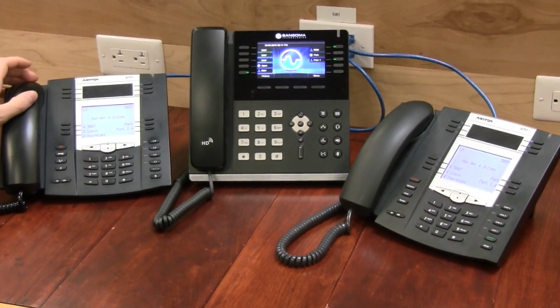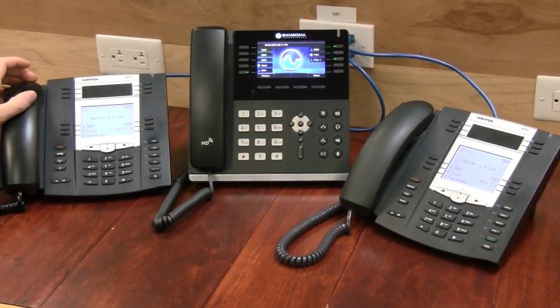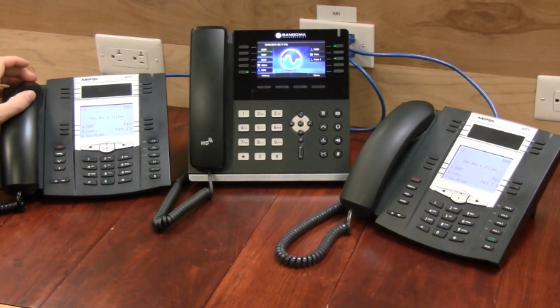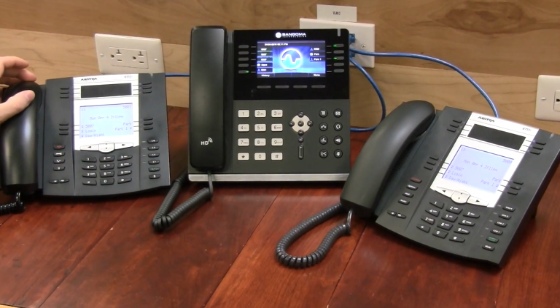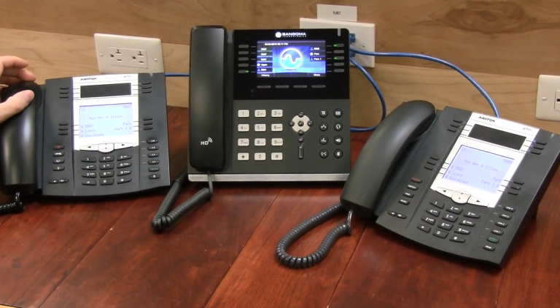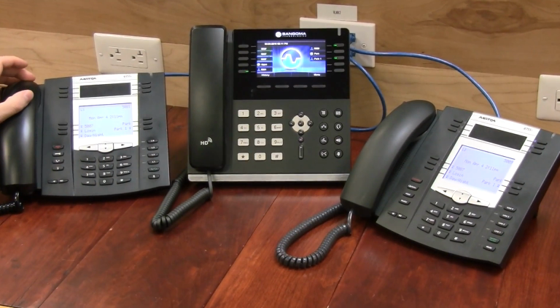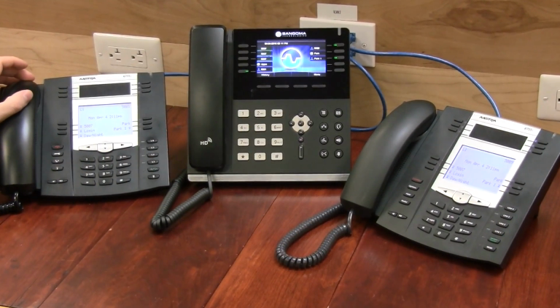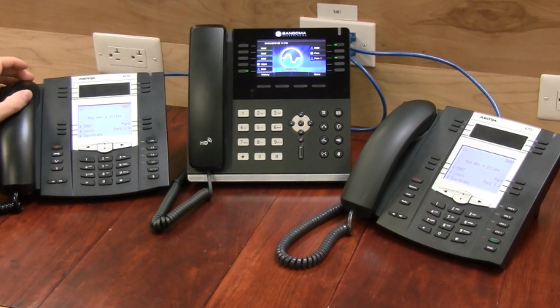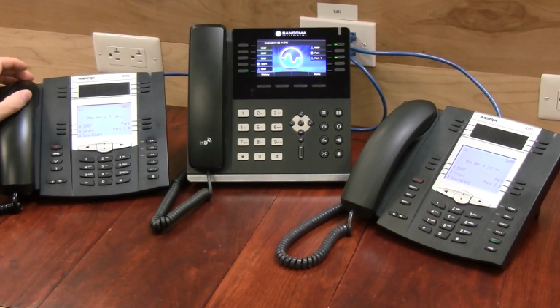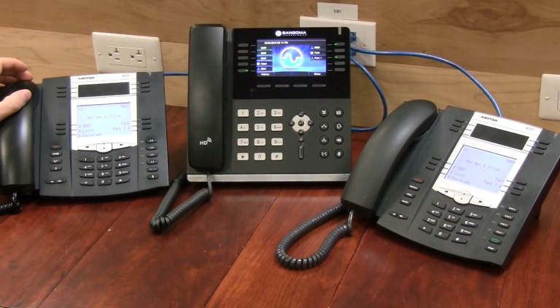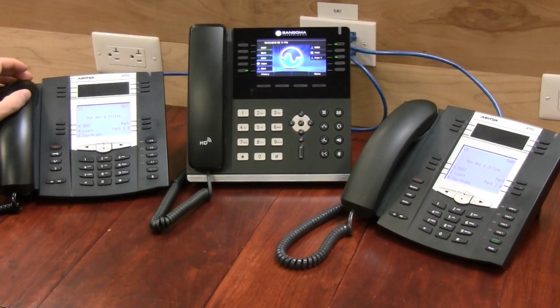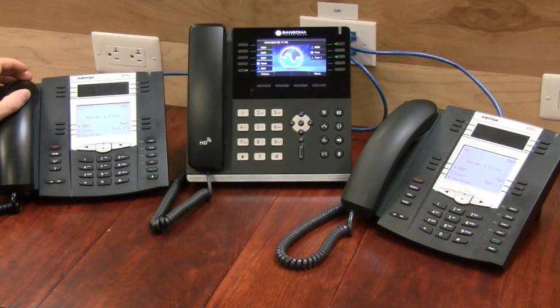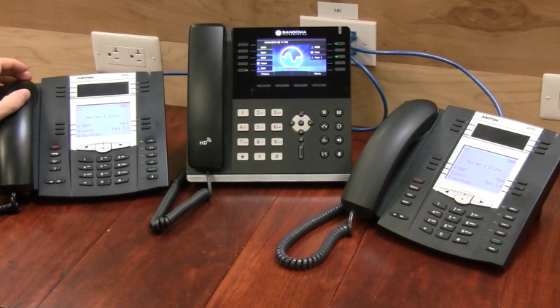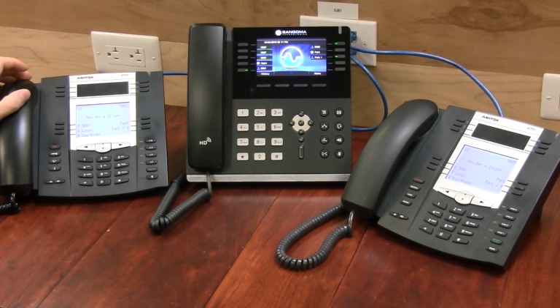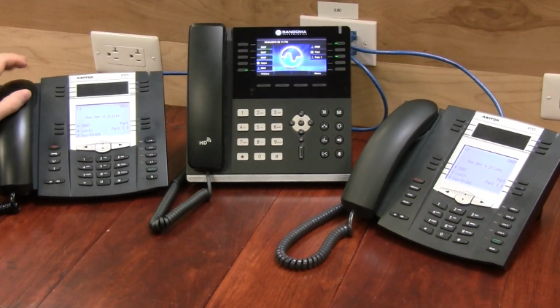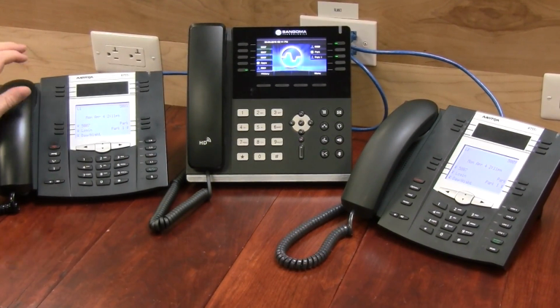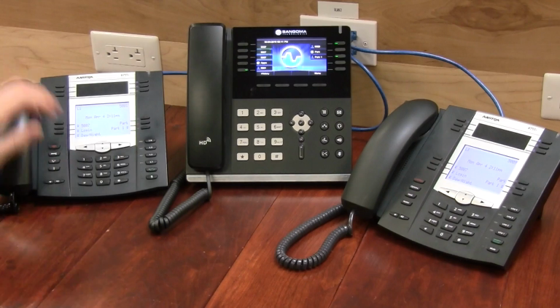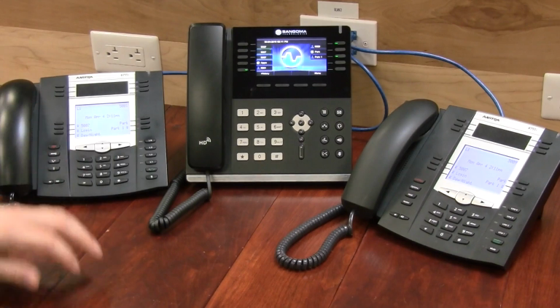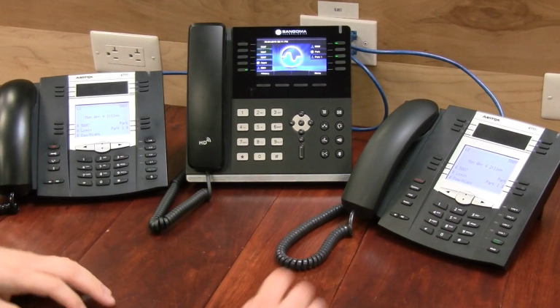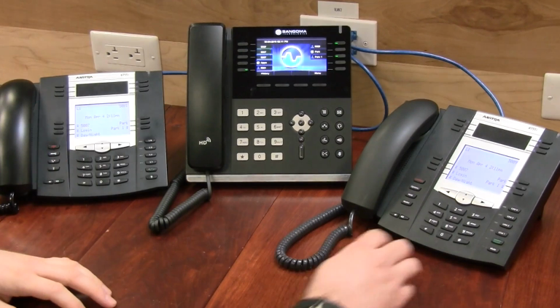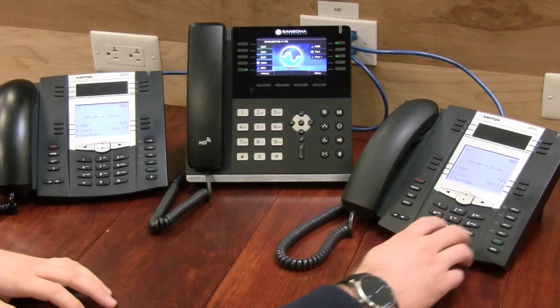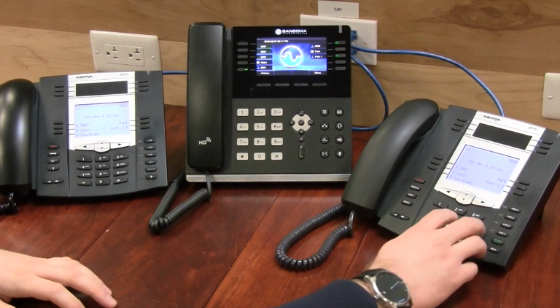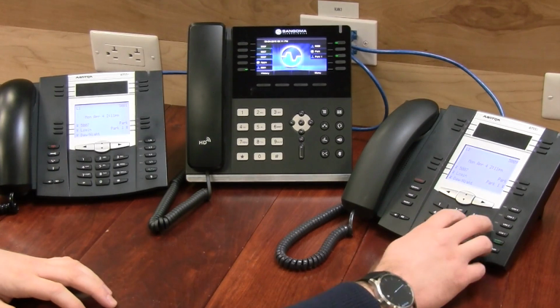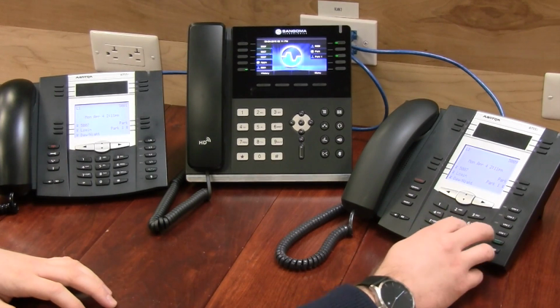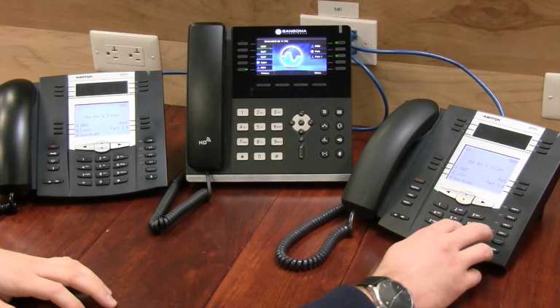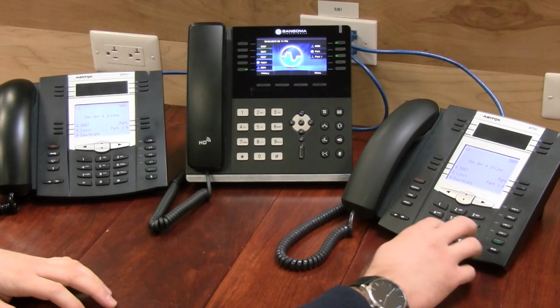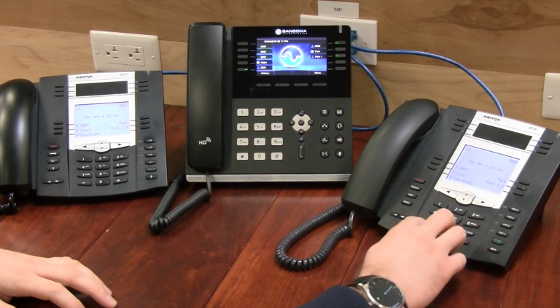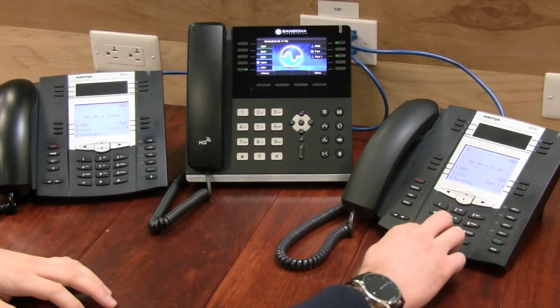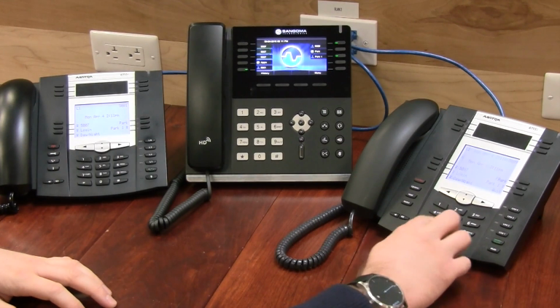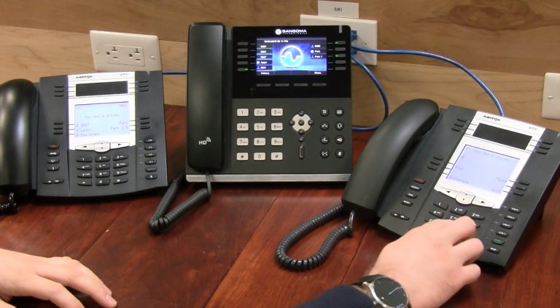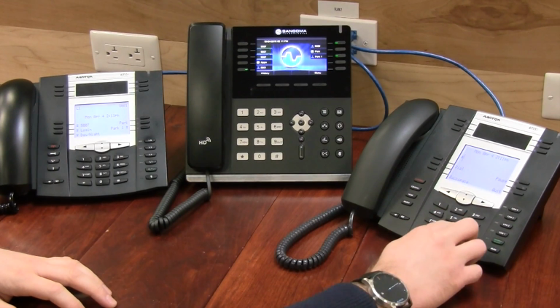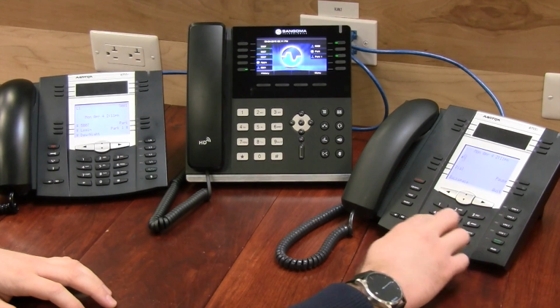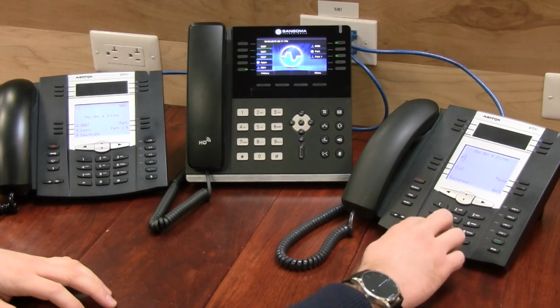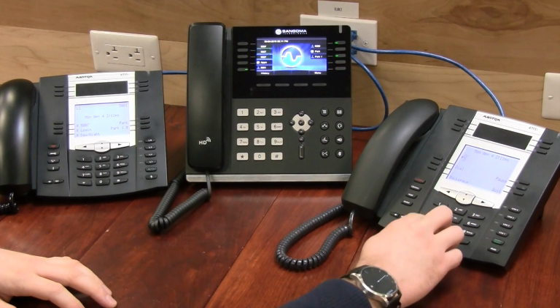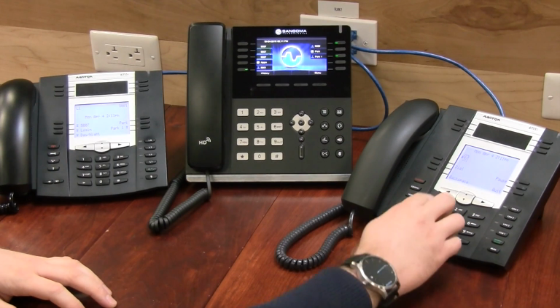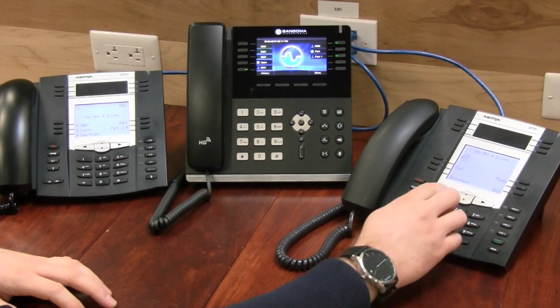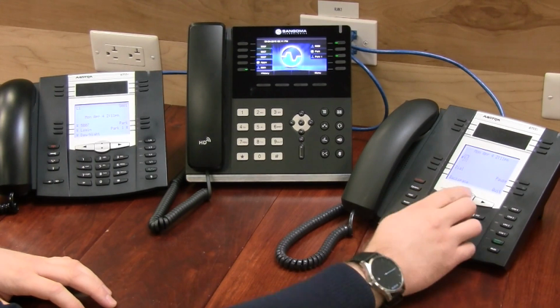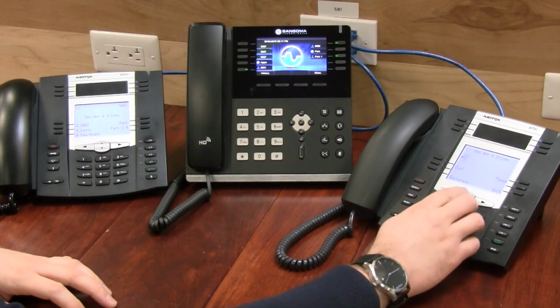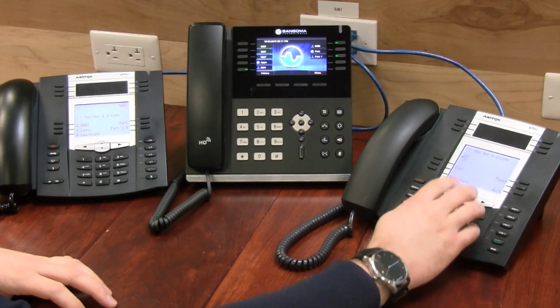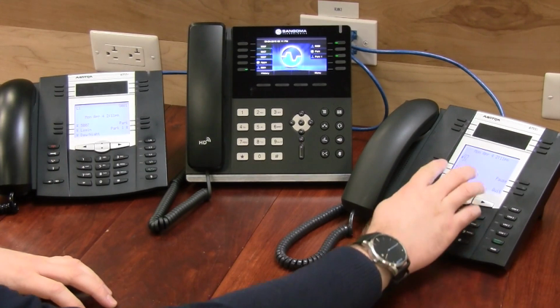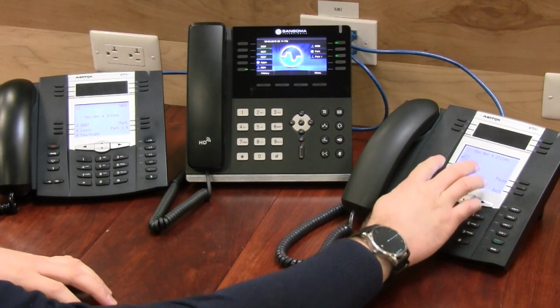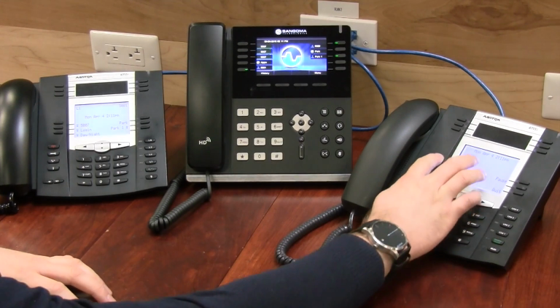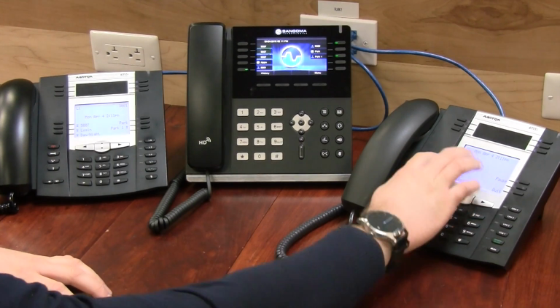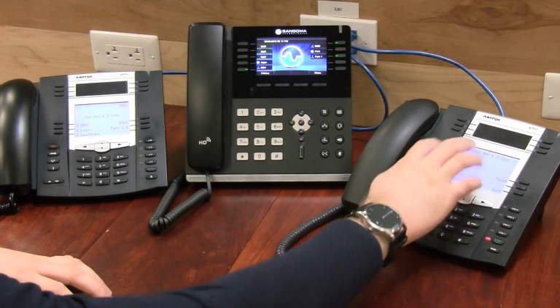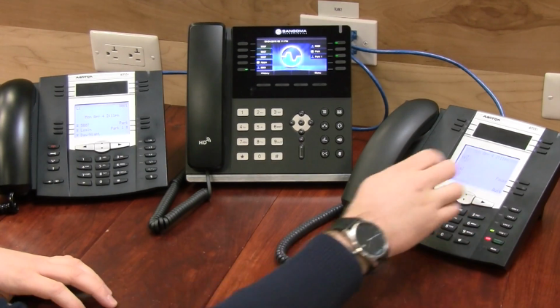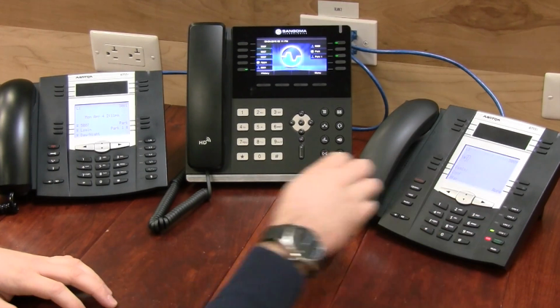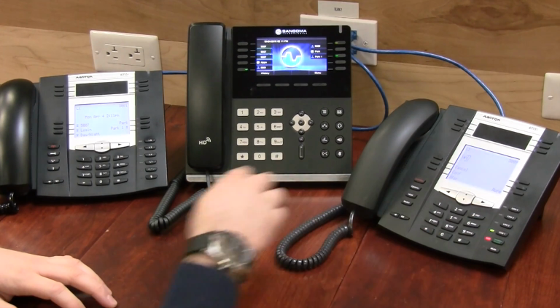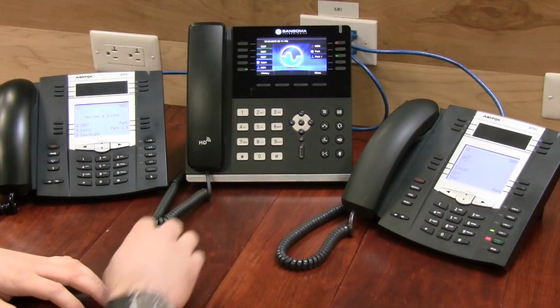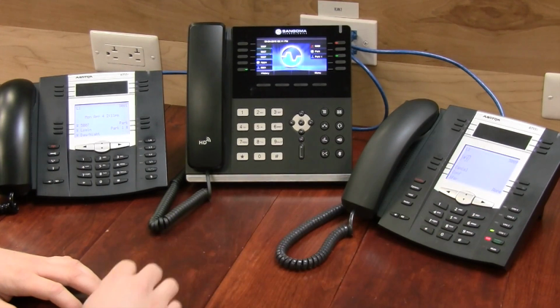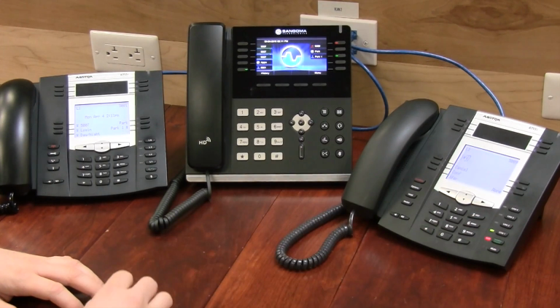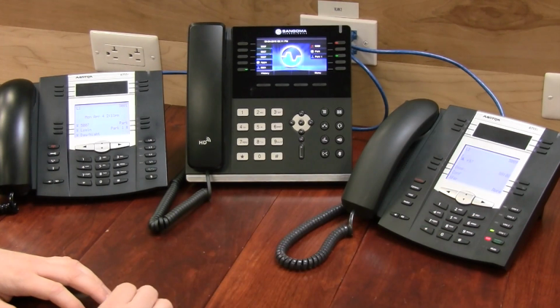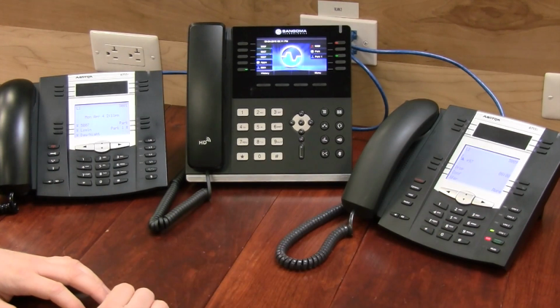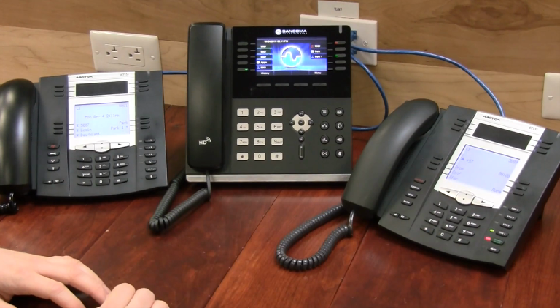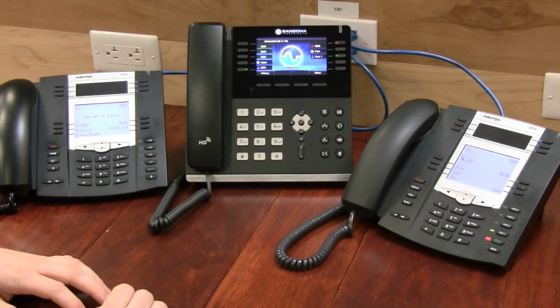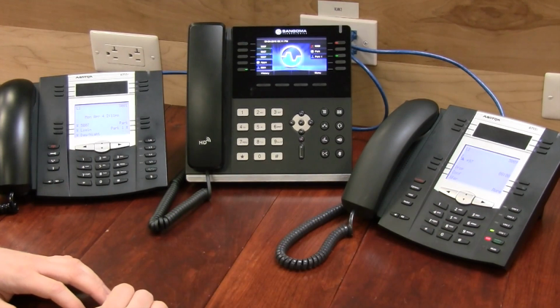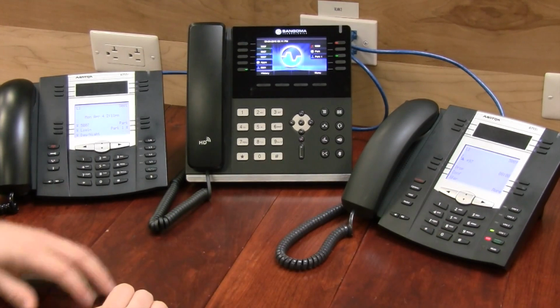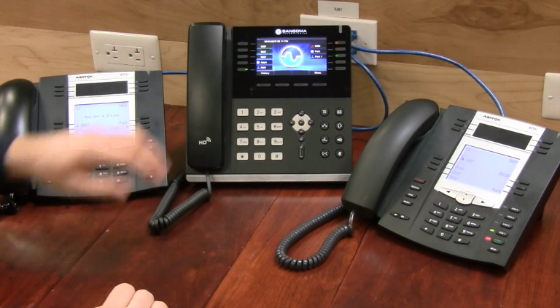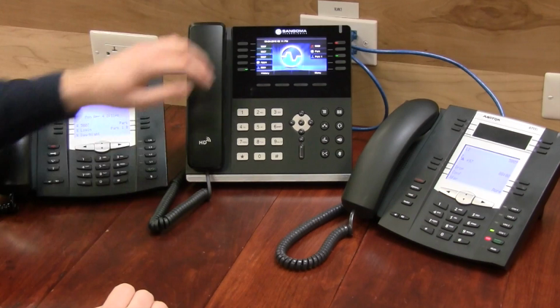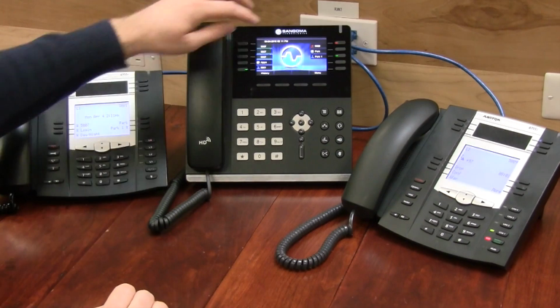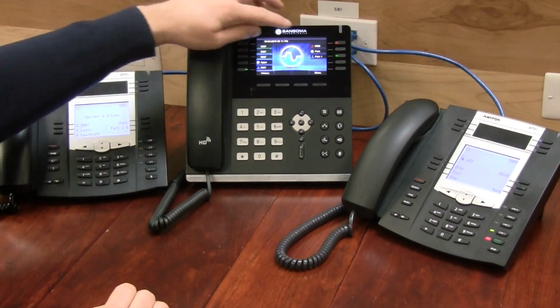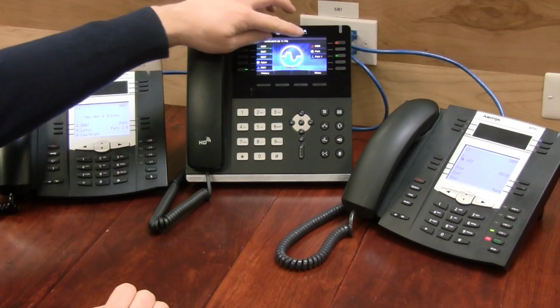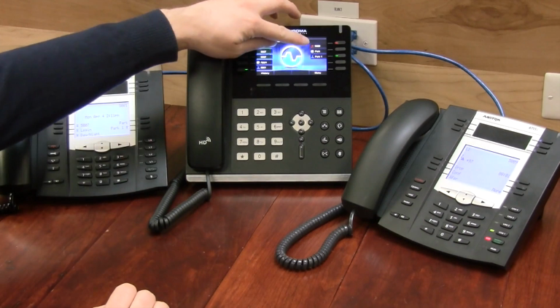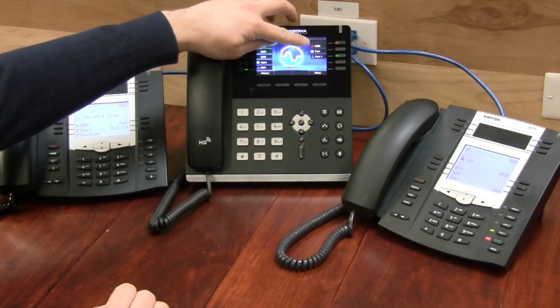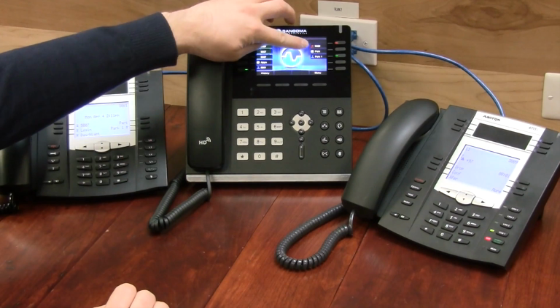So if I were to make a call with one of the phones, you can see the BLF activate.